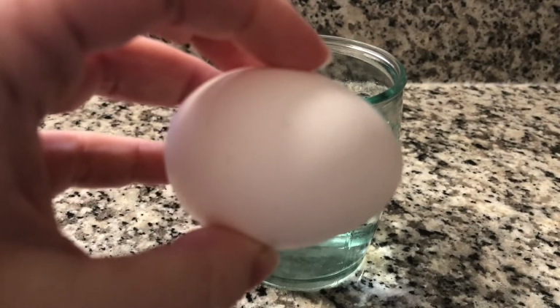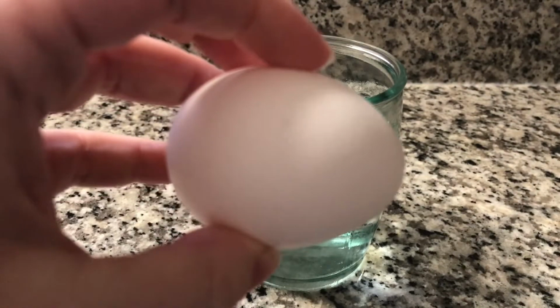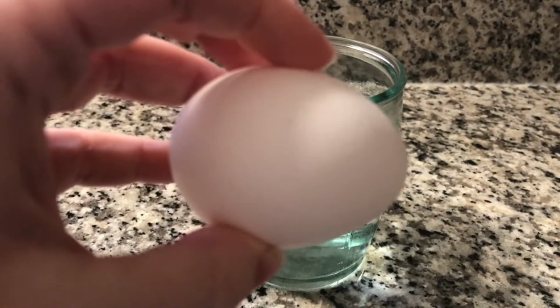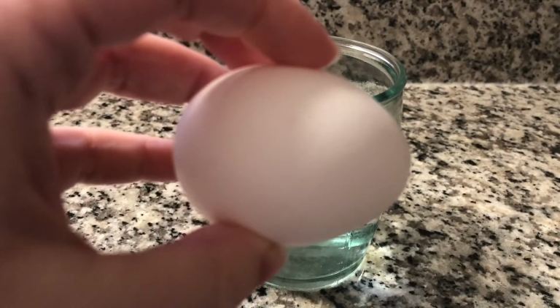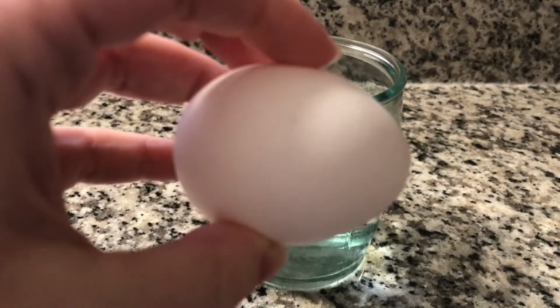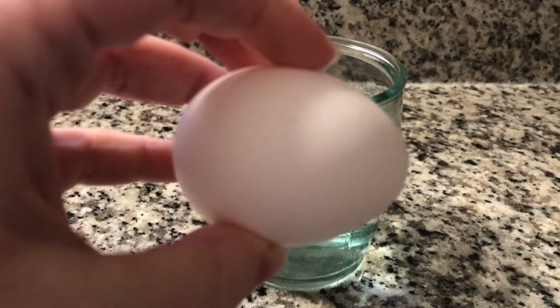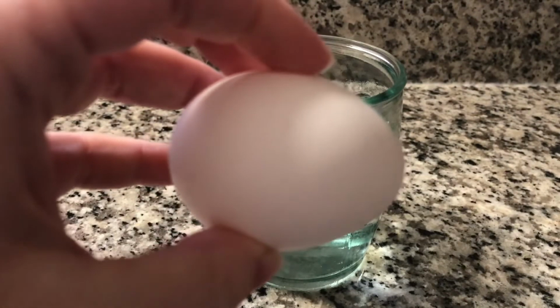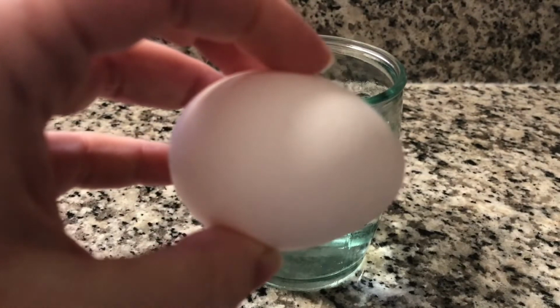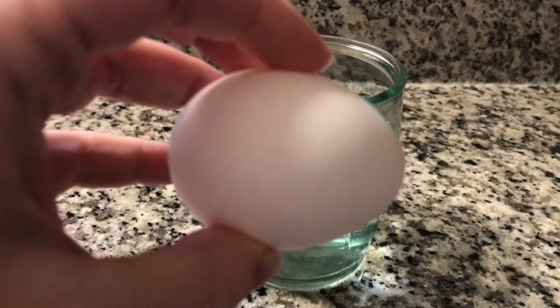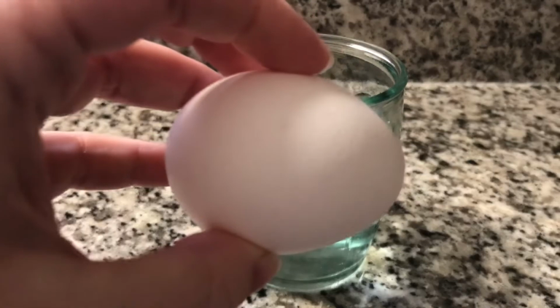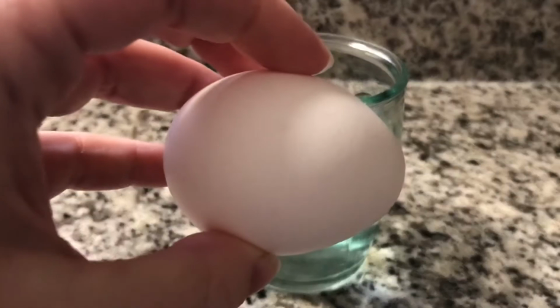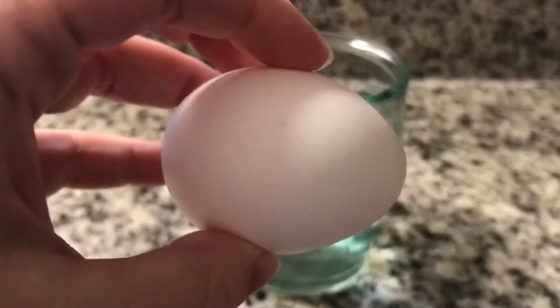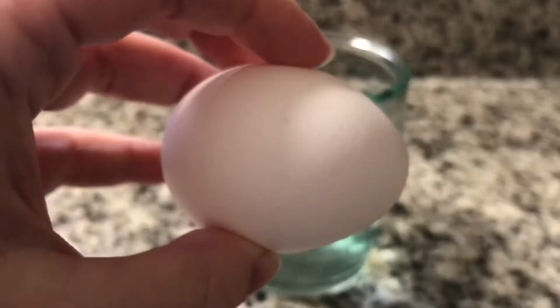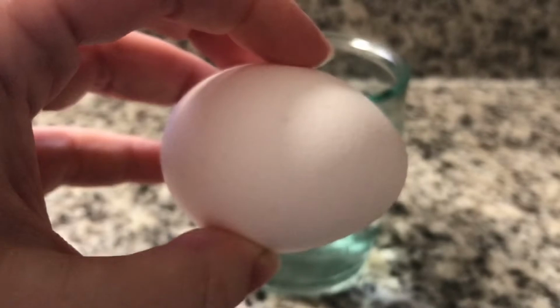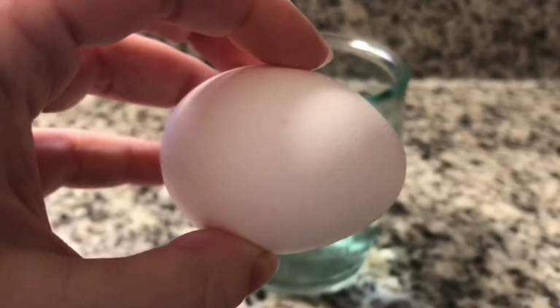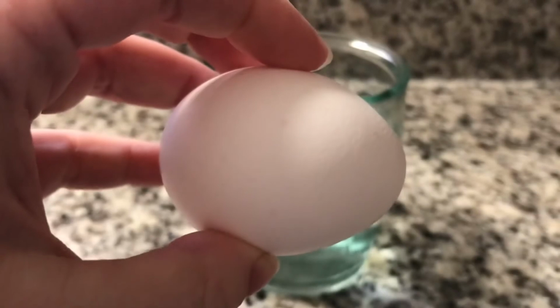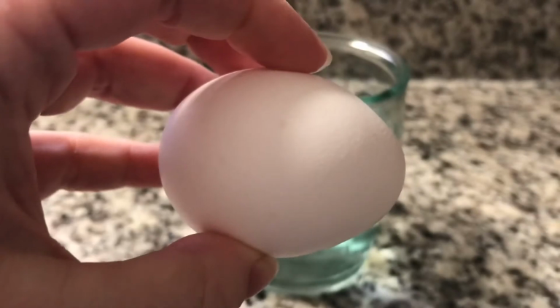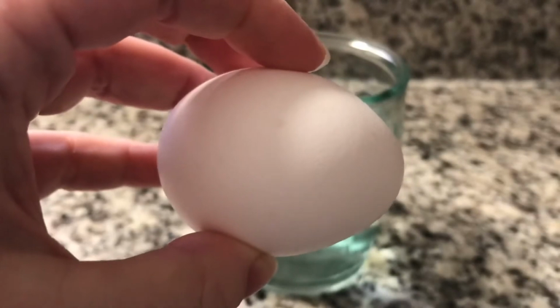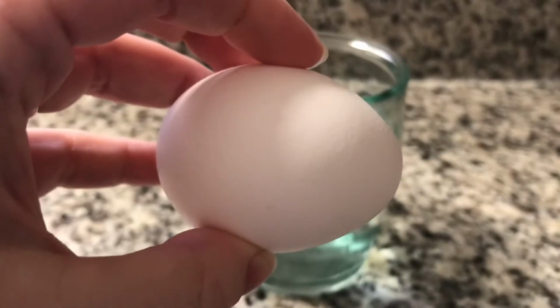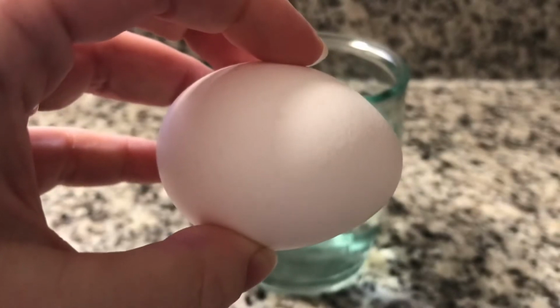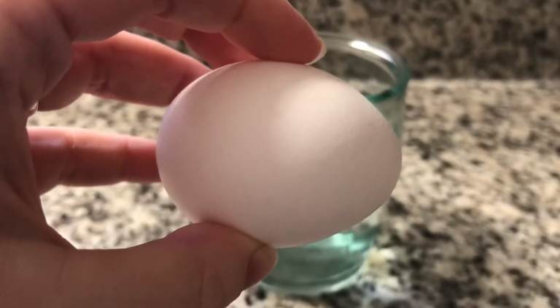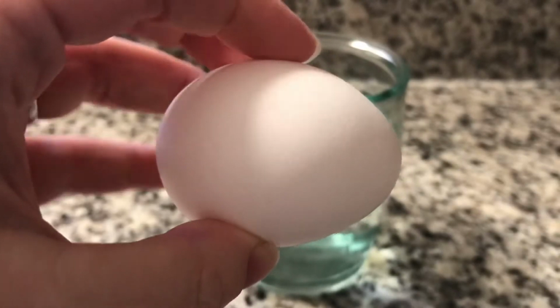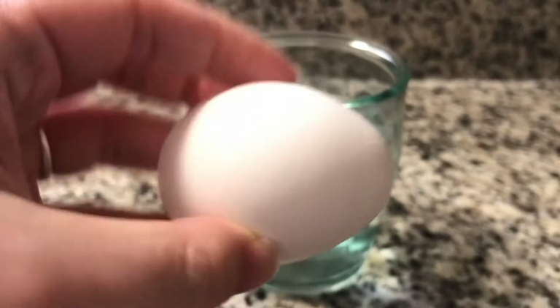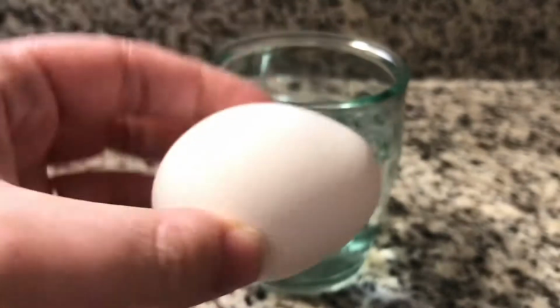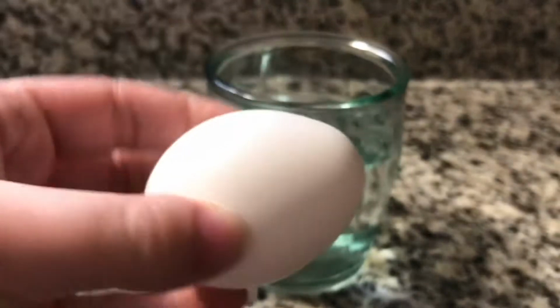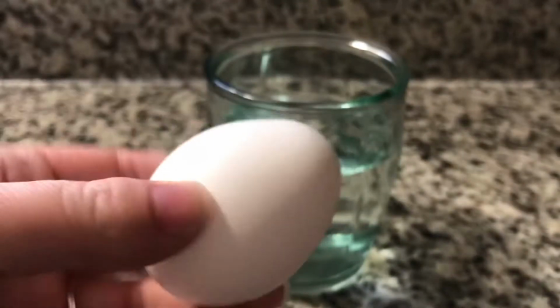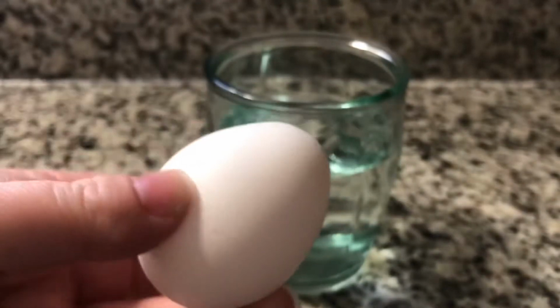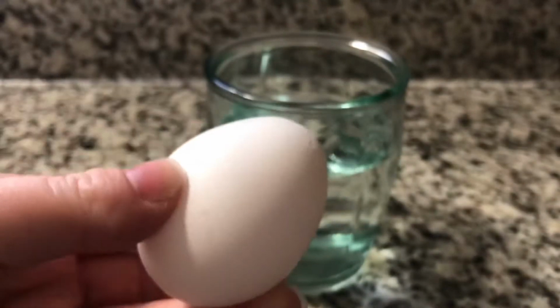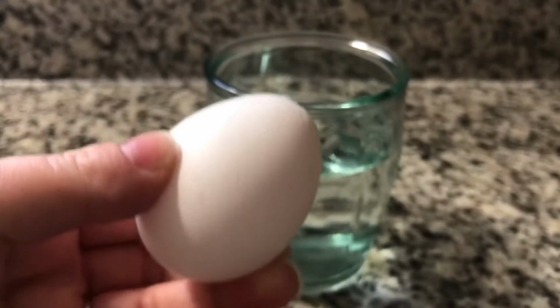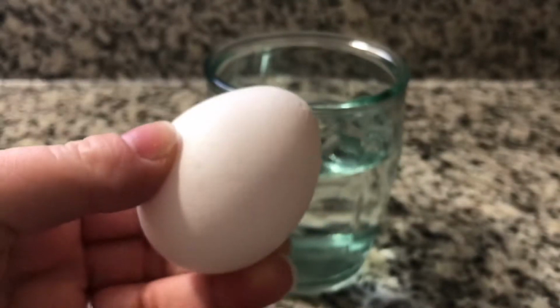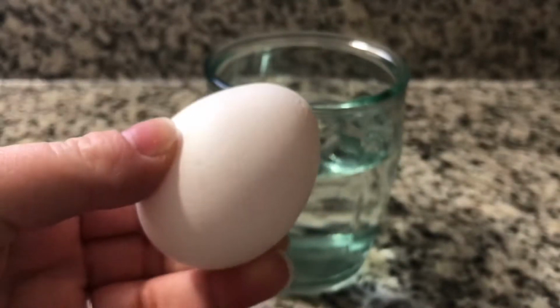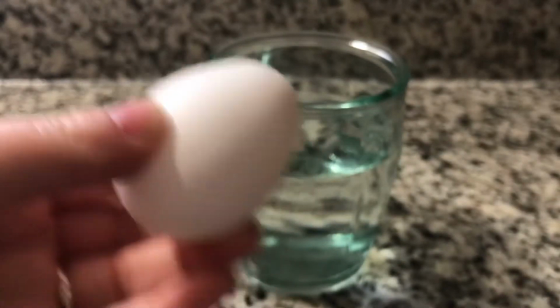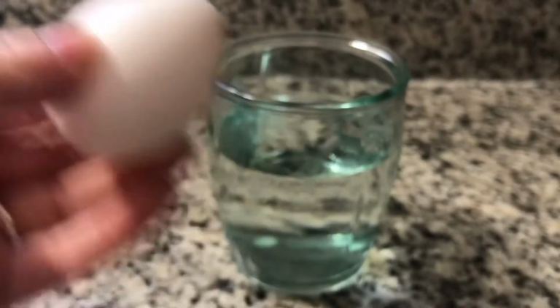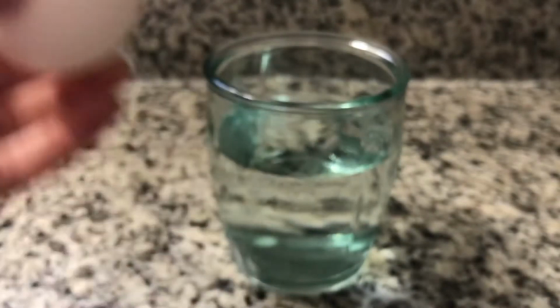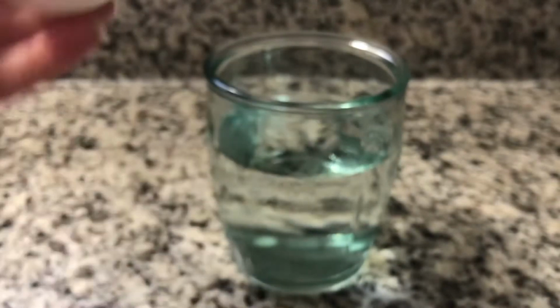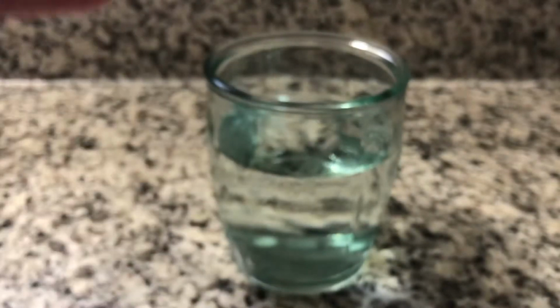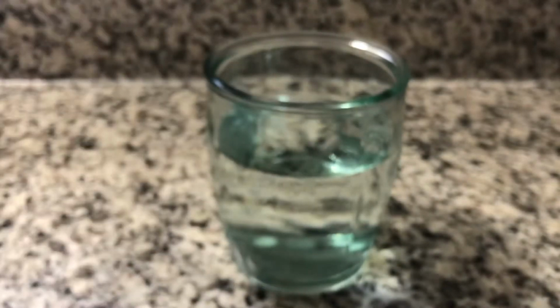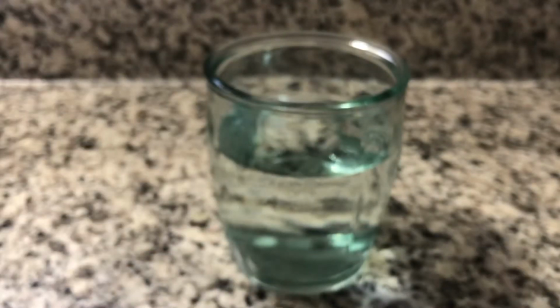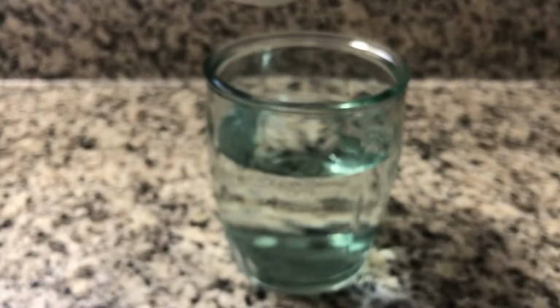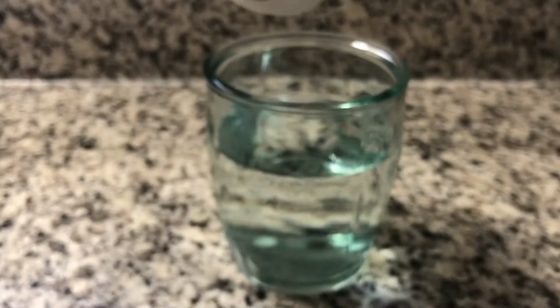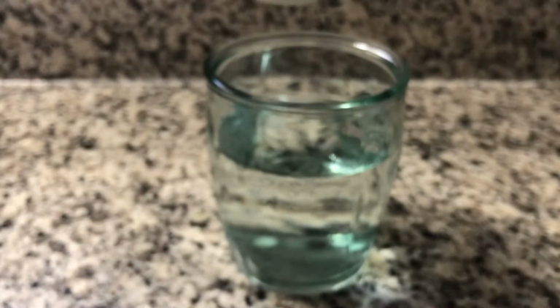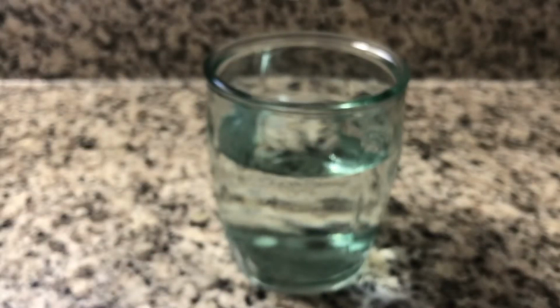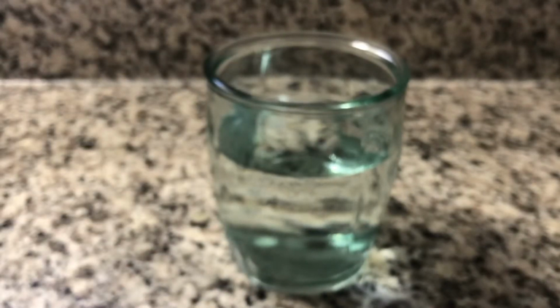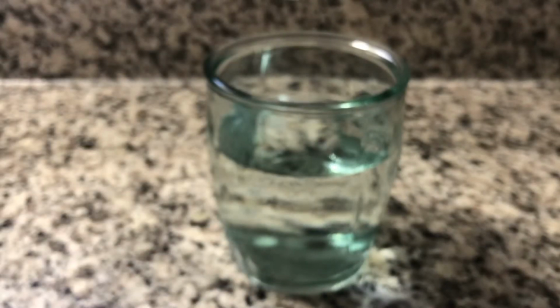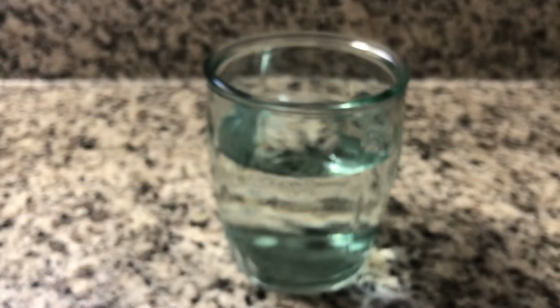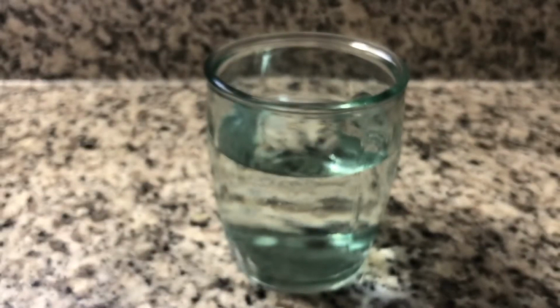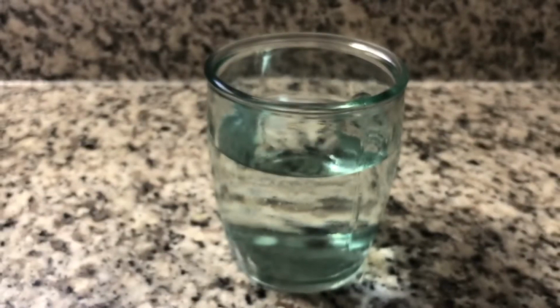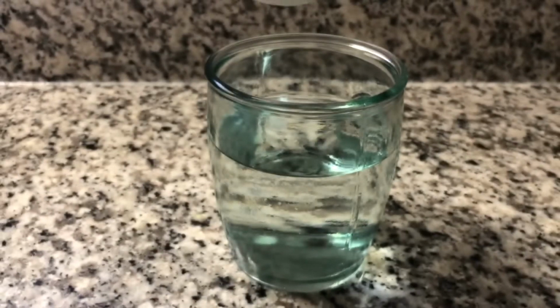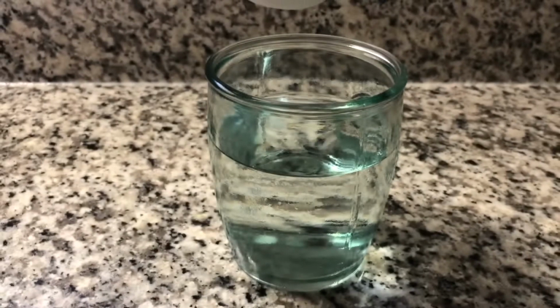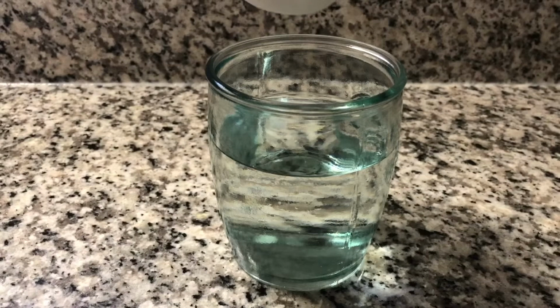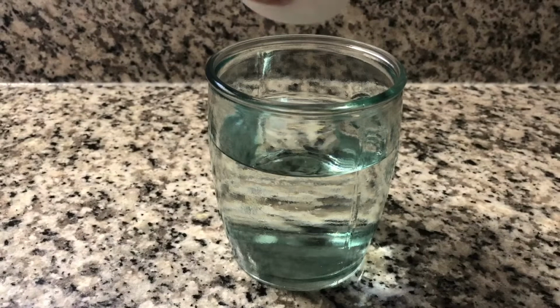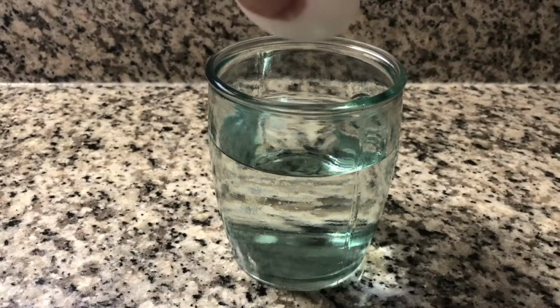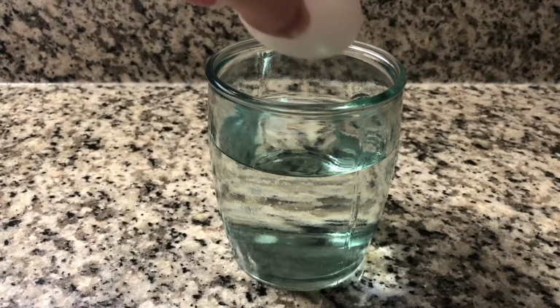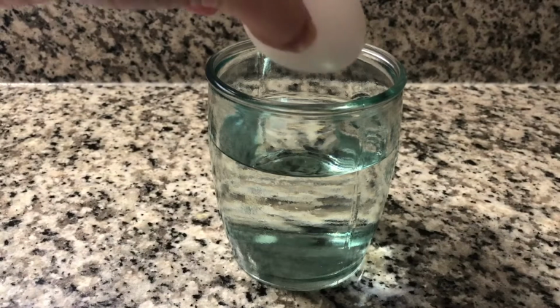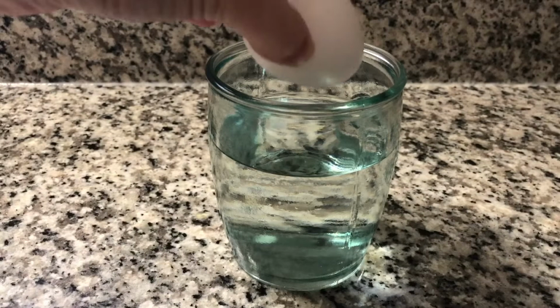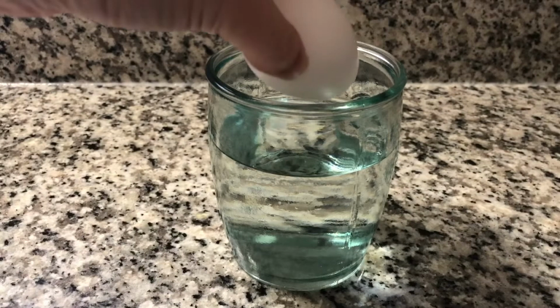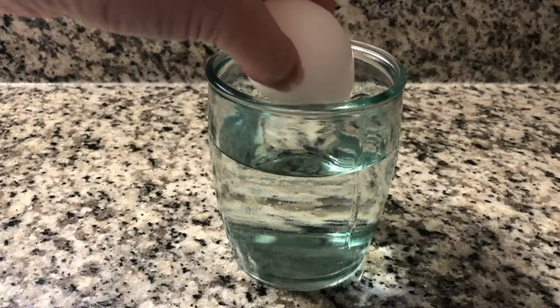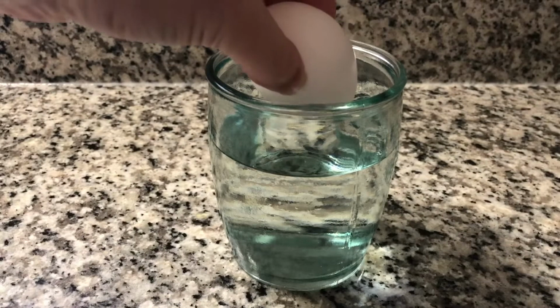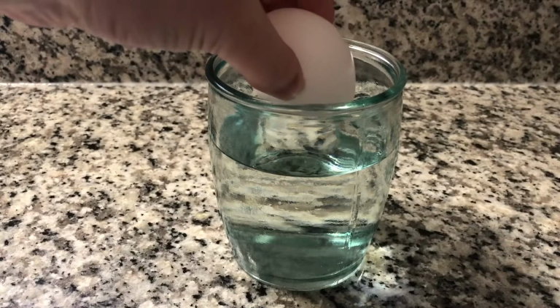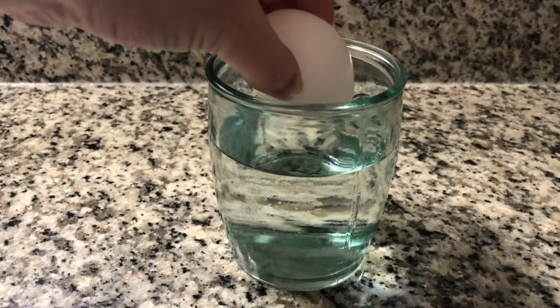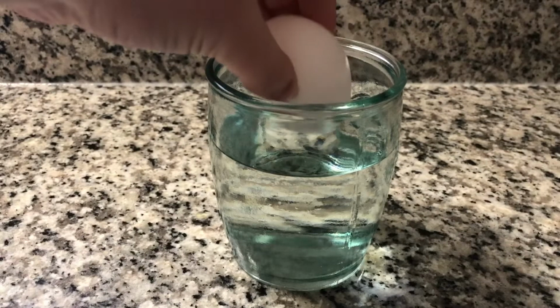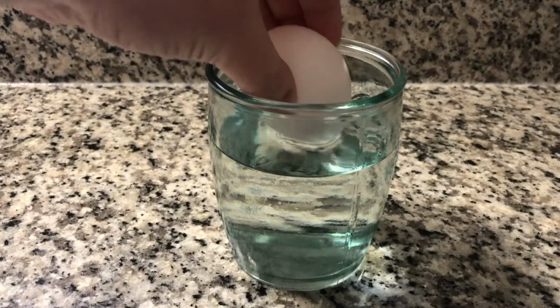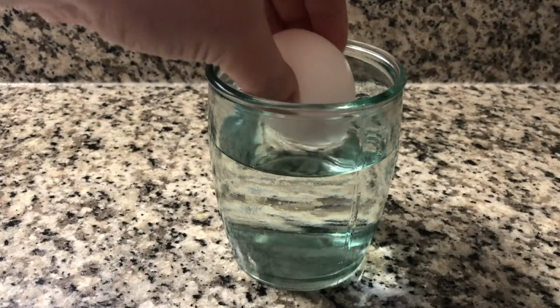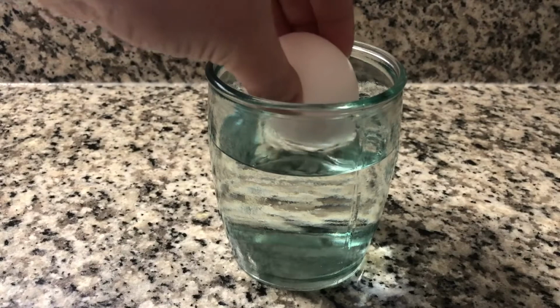Be careful not to crack the egg because if you do, you might damage the membrane and you'll have to start over.